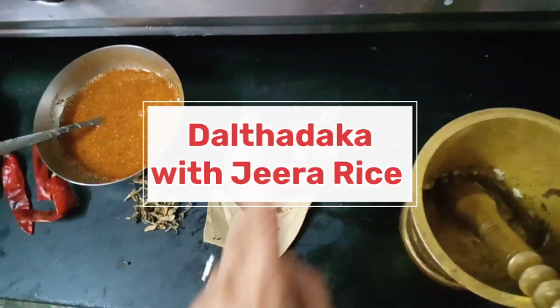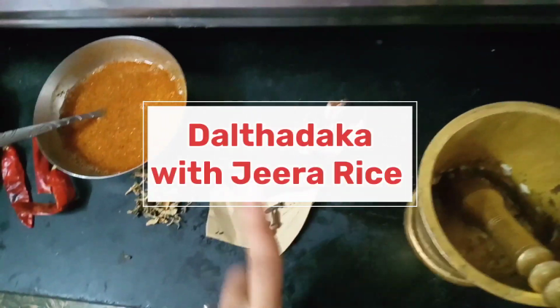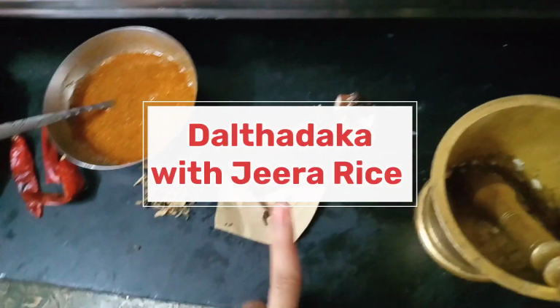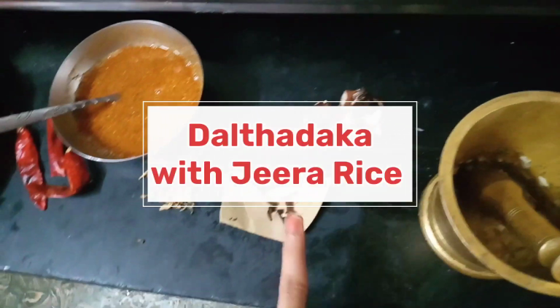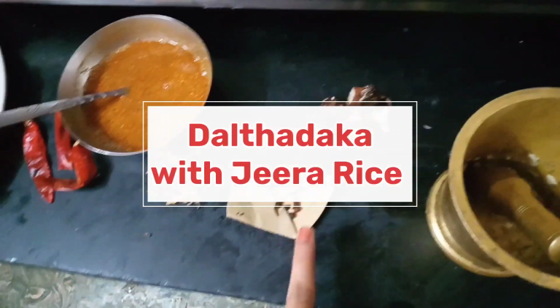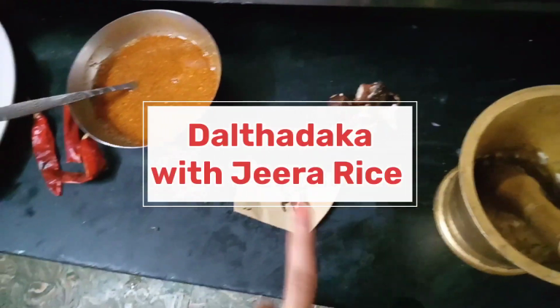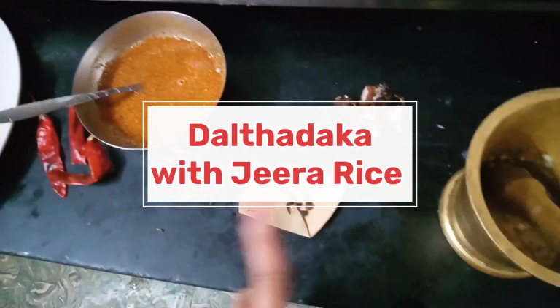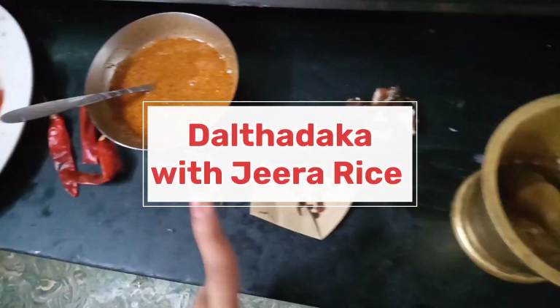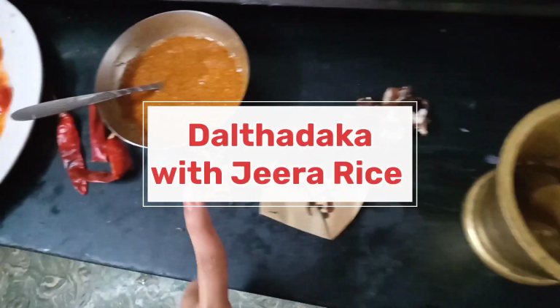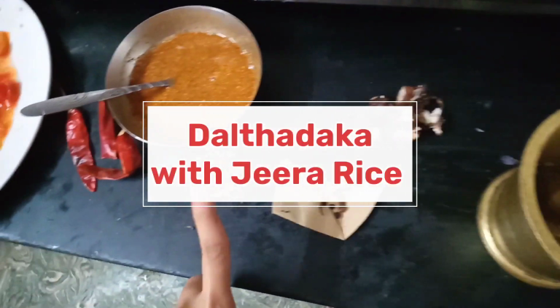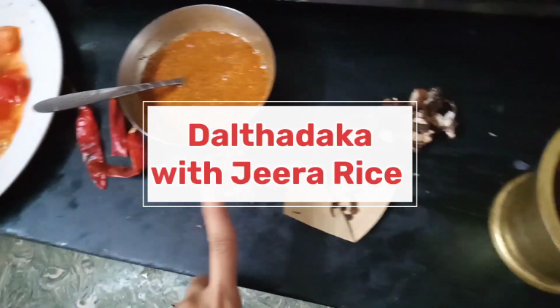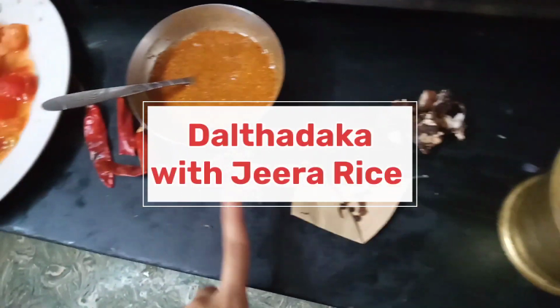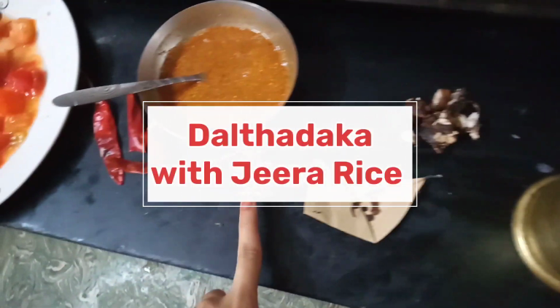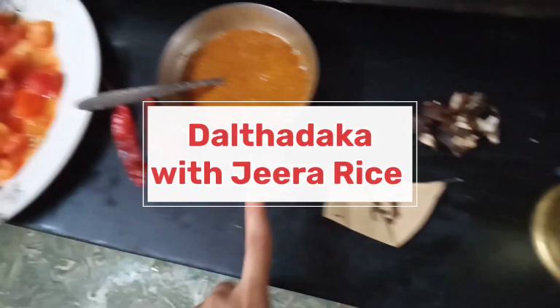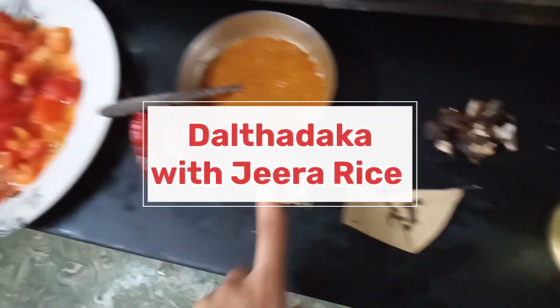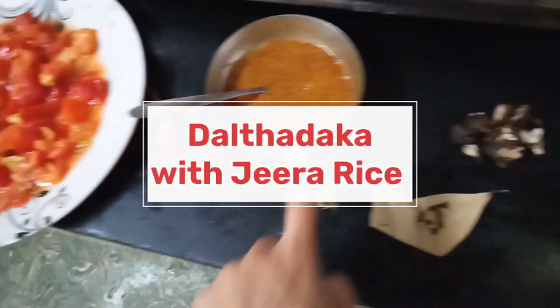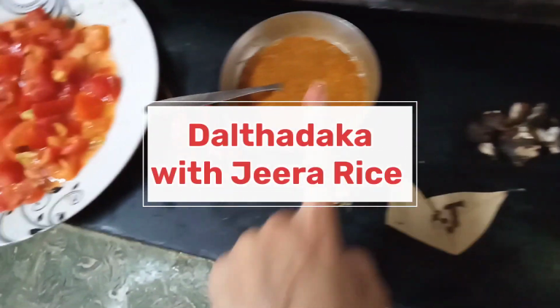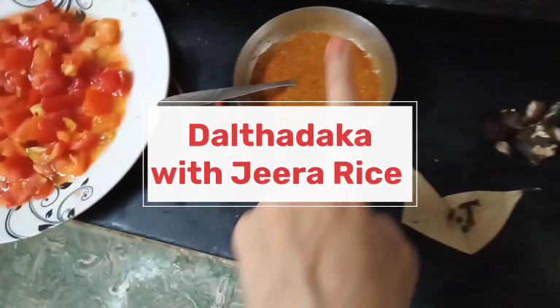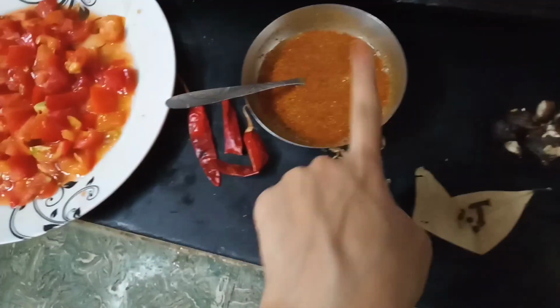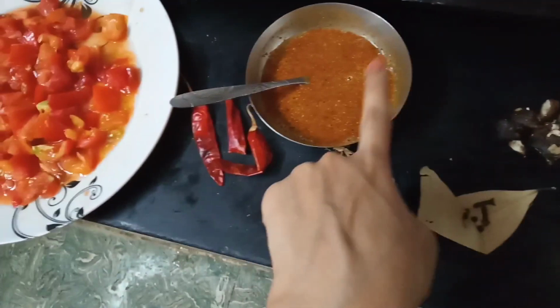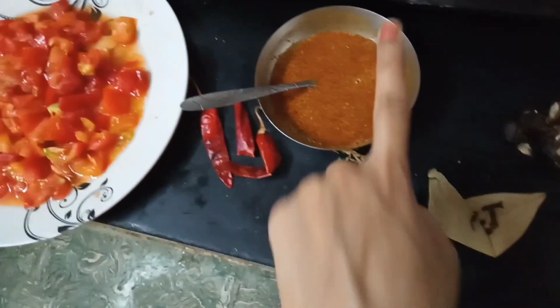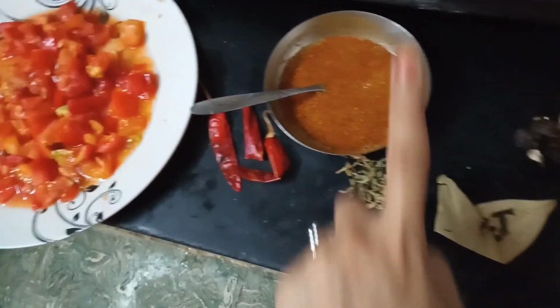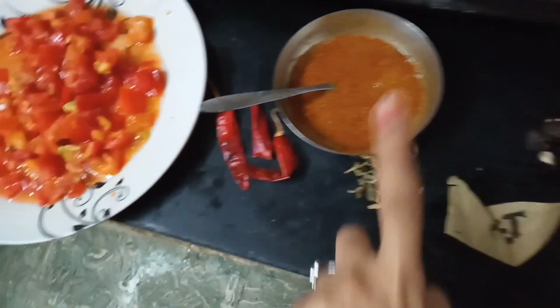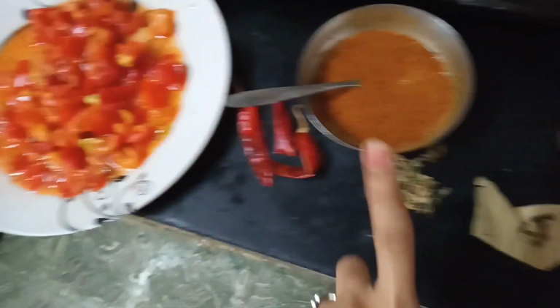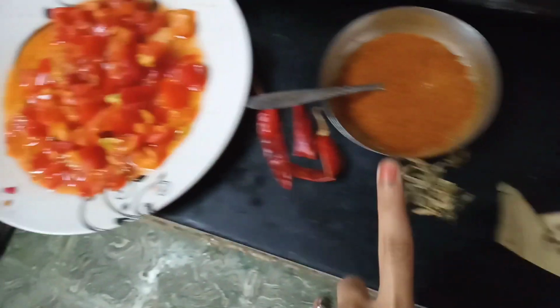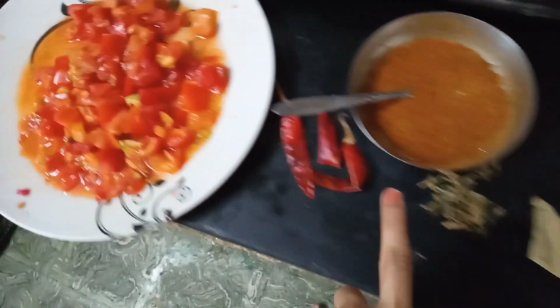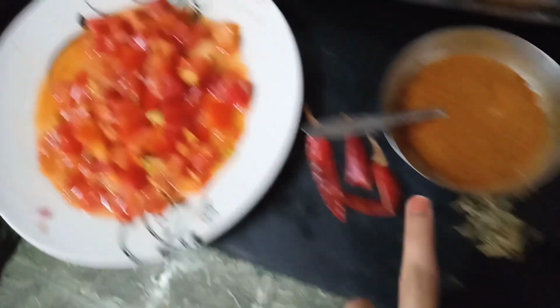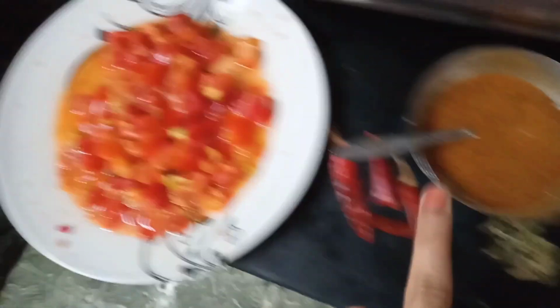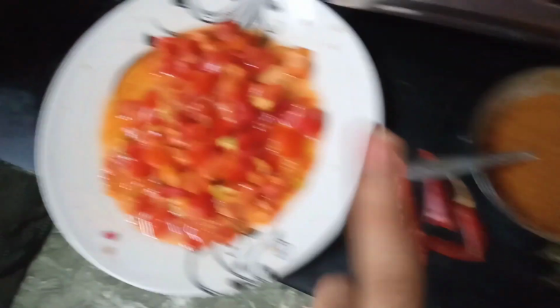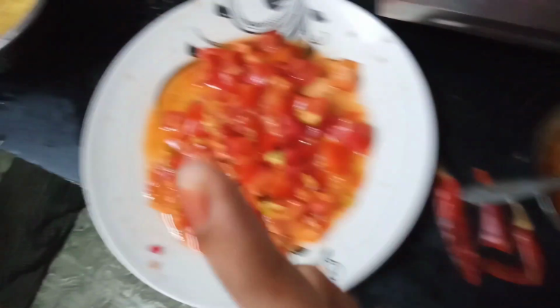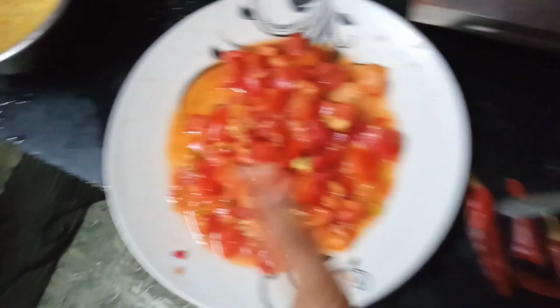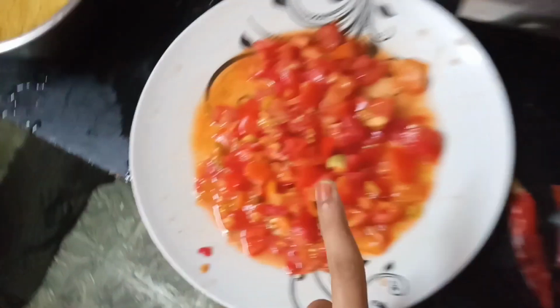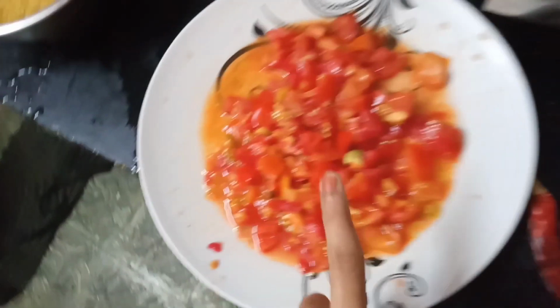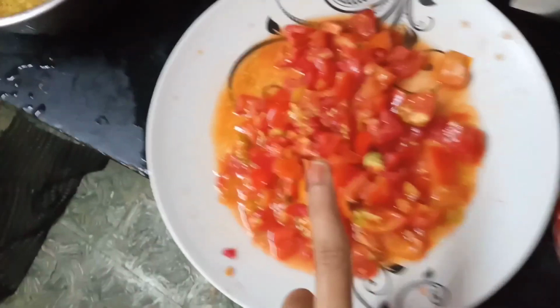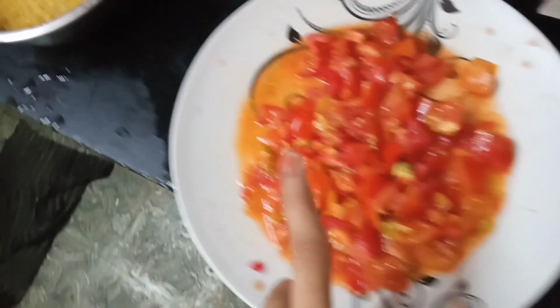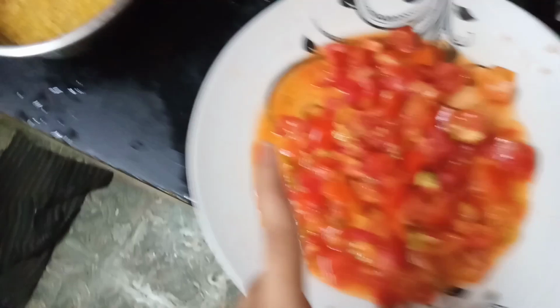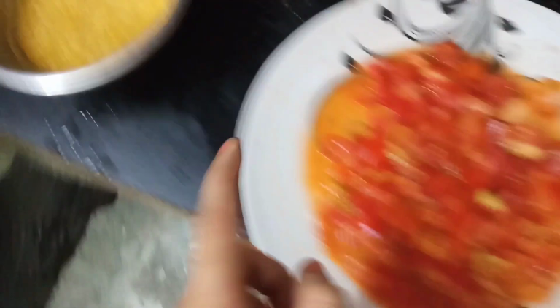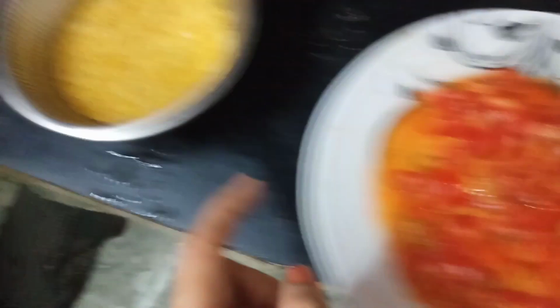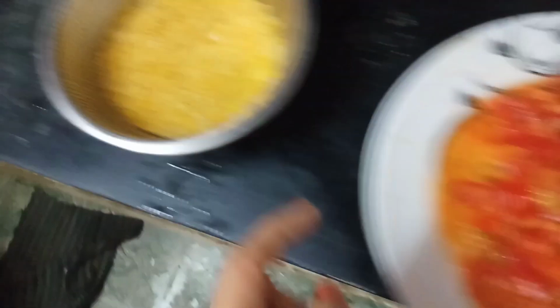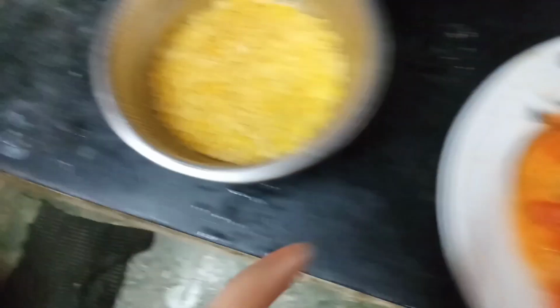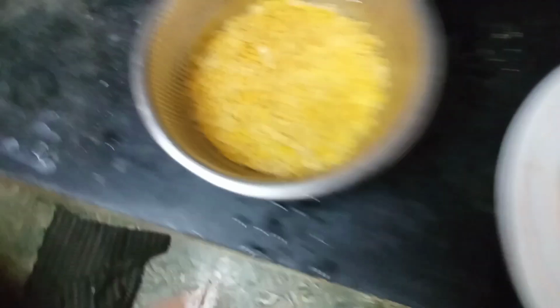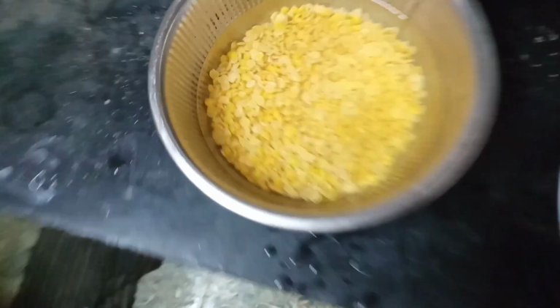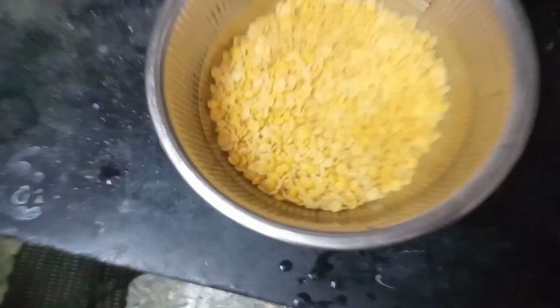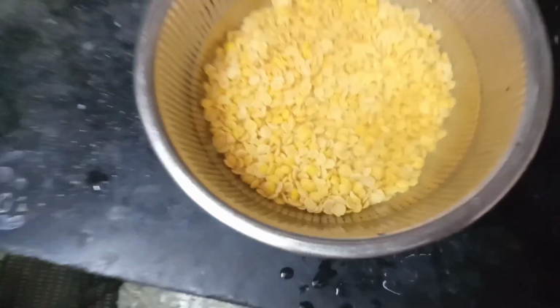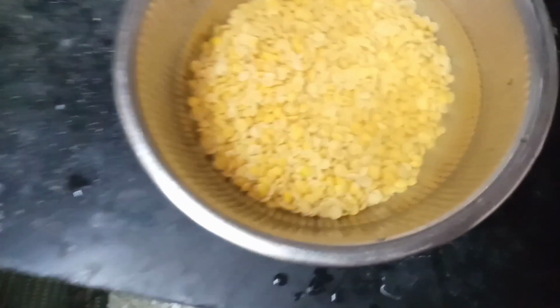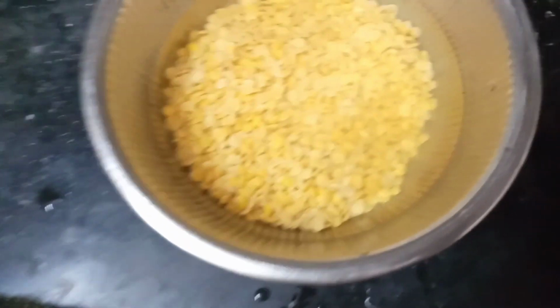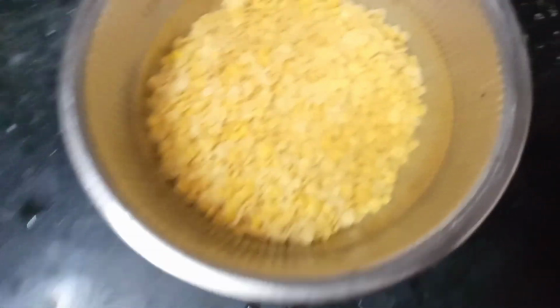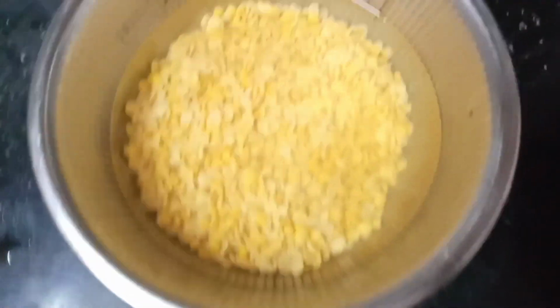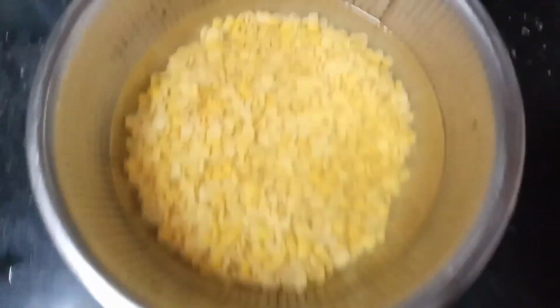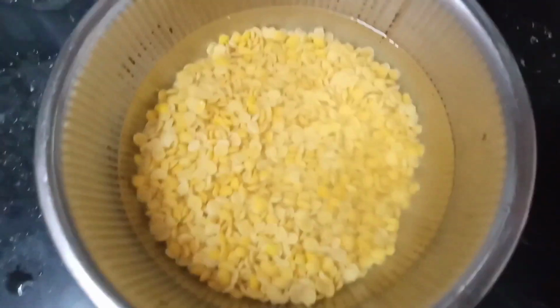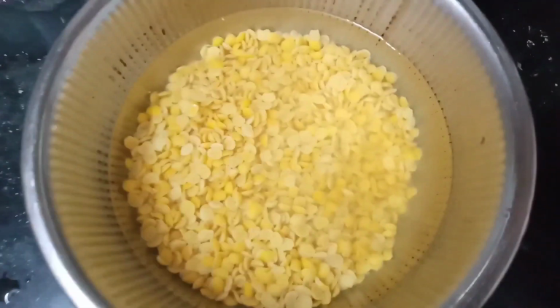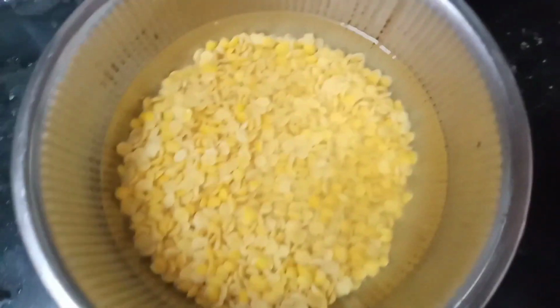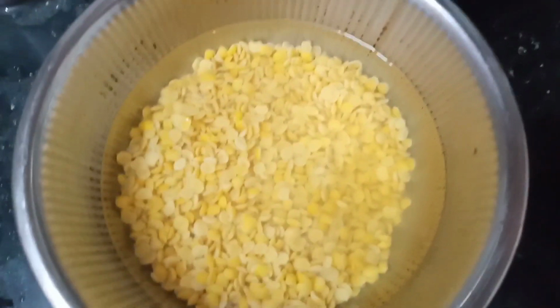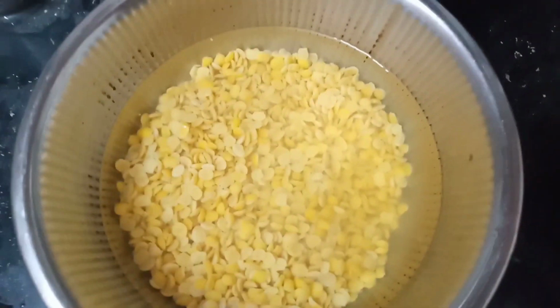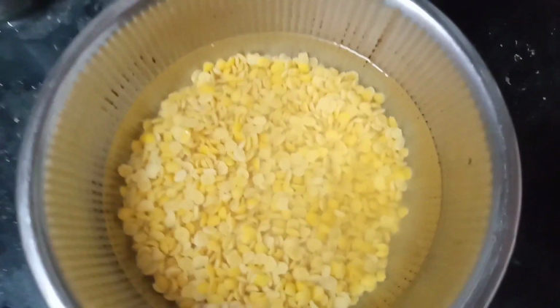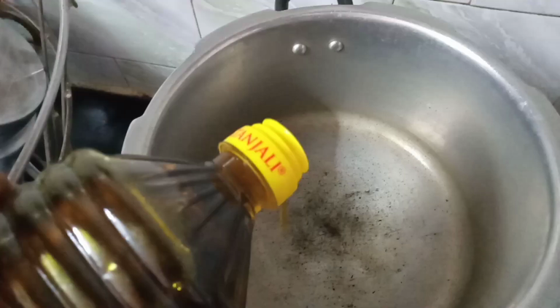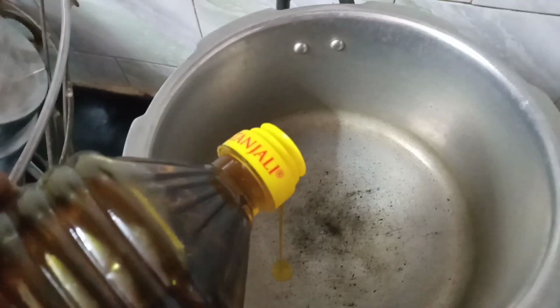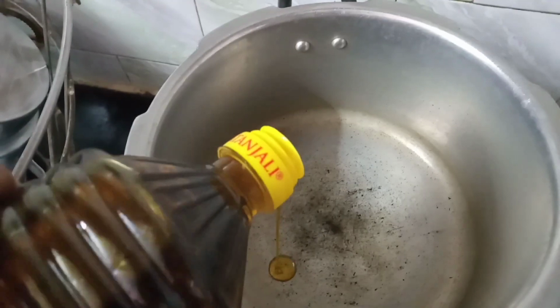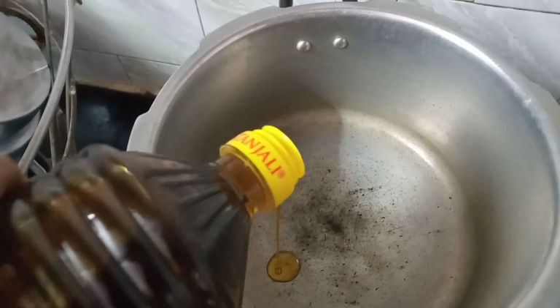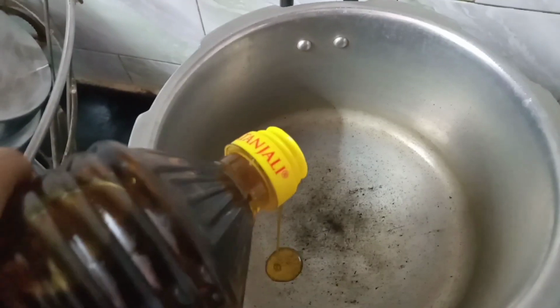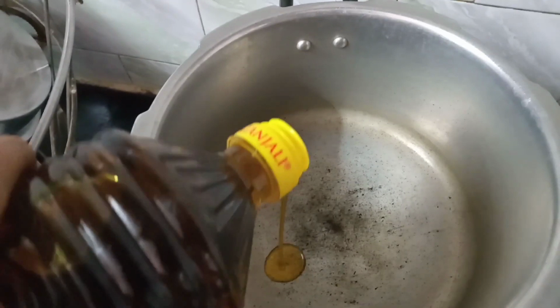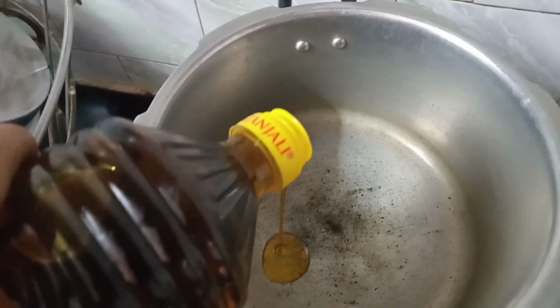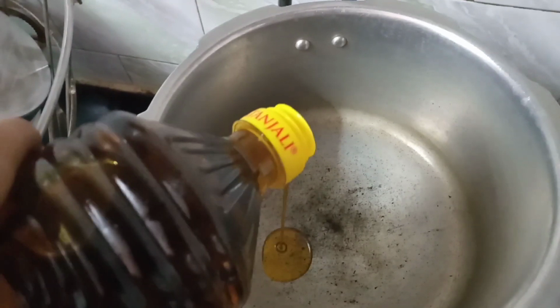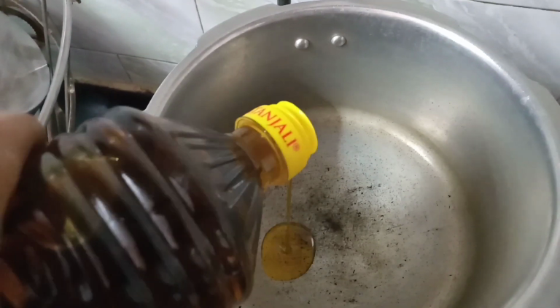We need daal, tomato, onion, khaade masale, imli and teal.